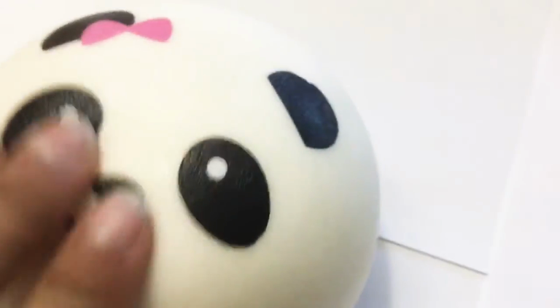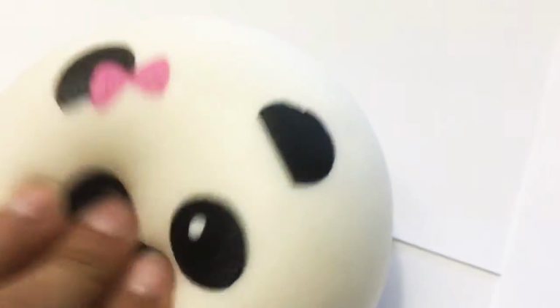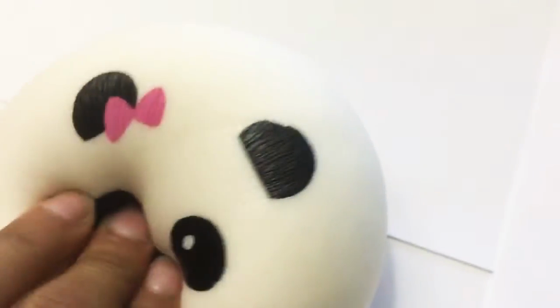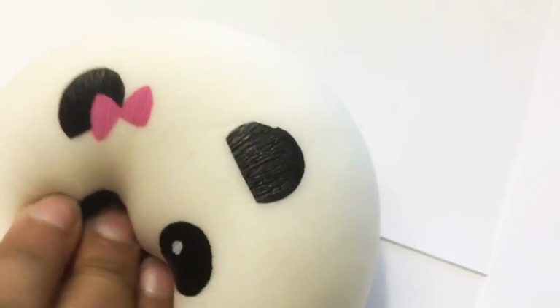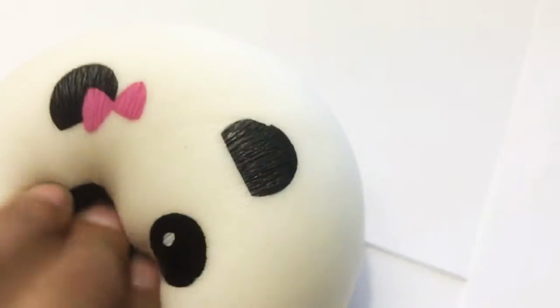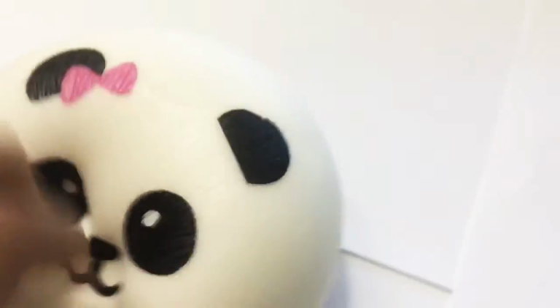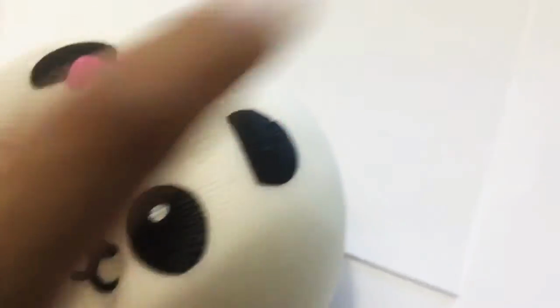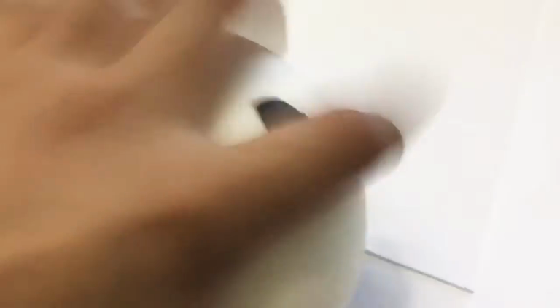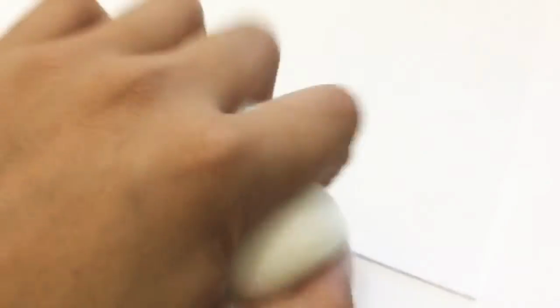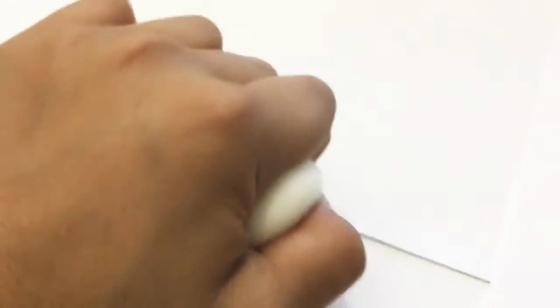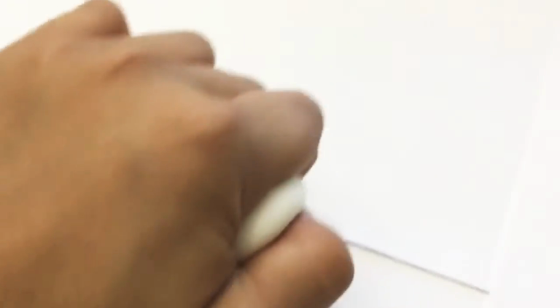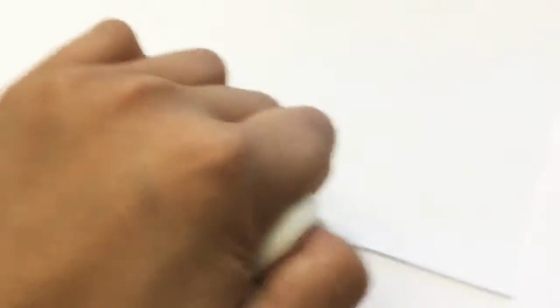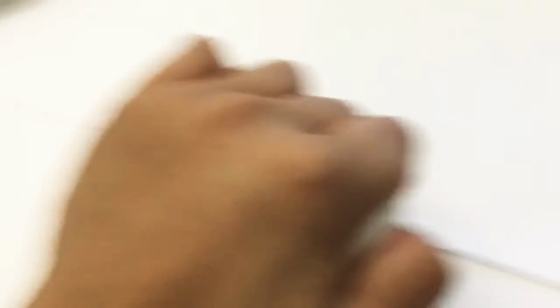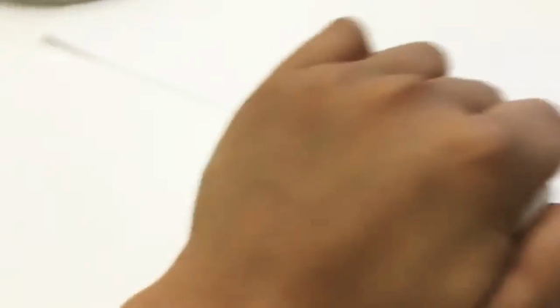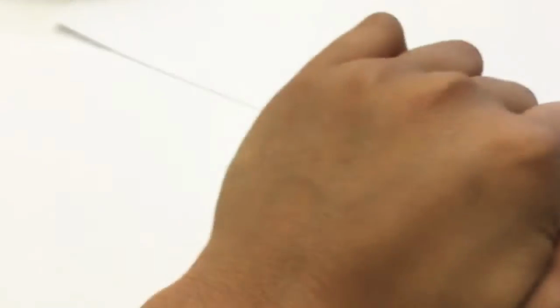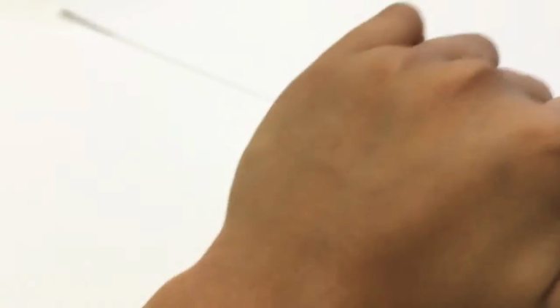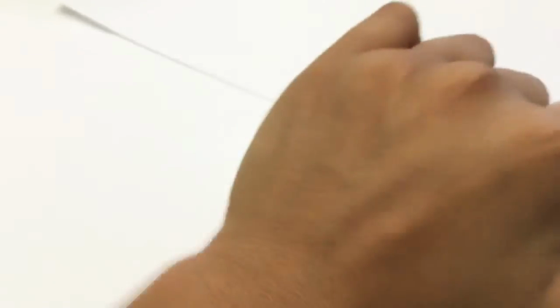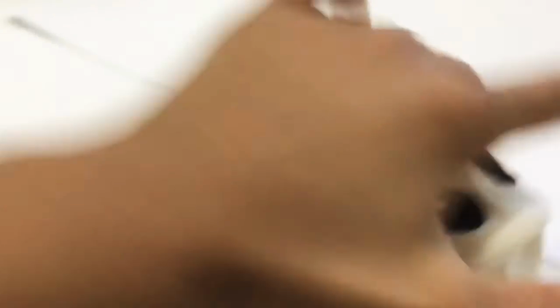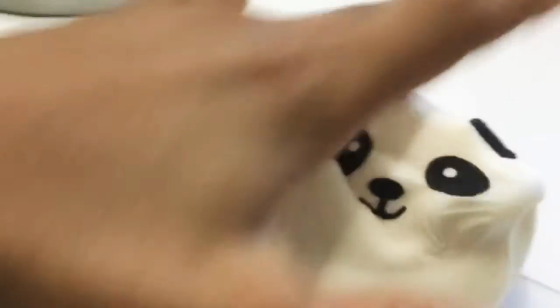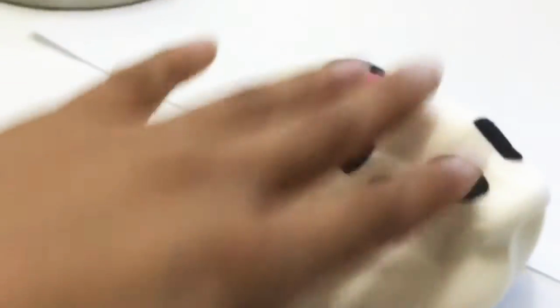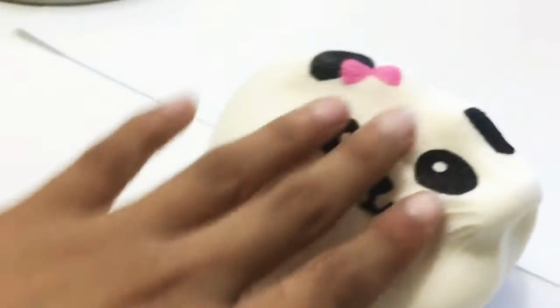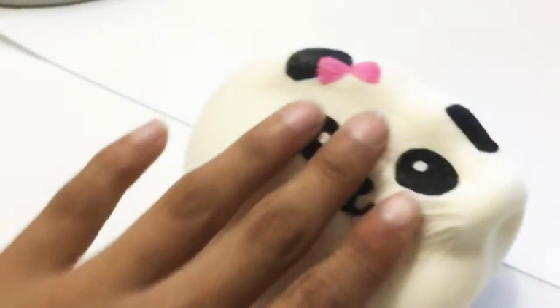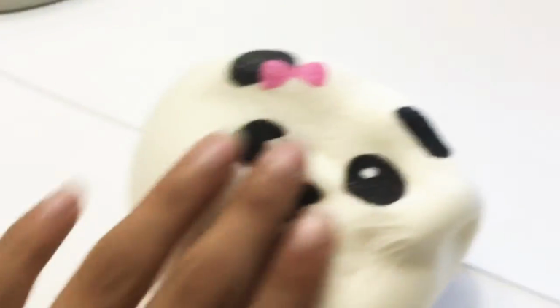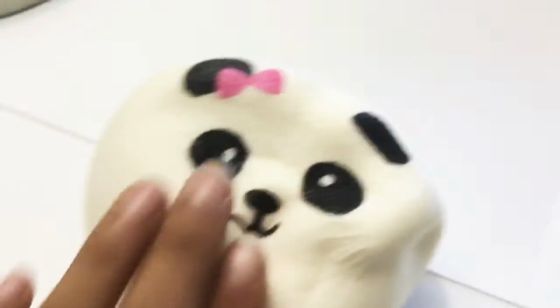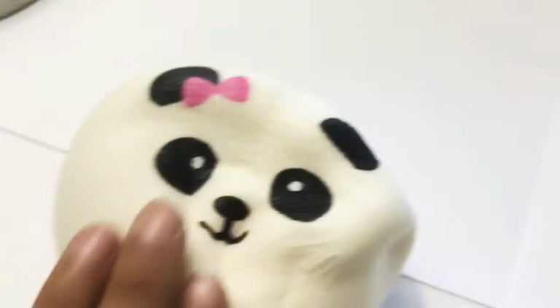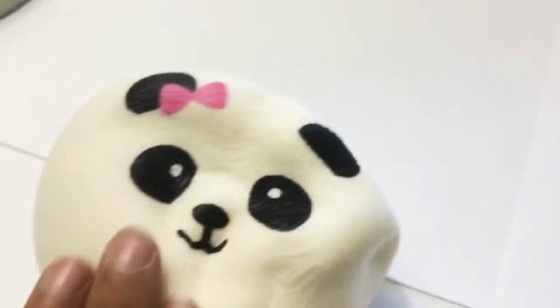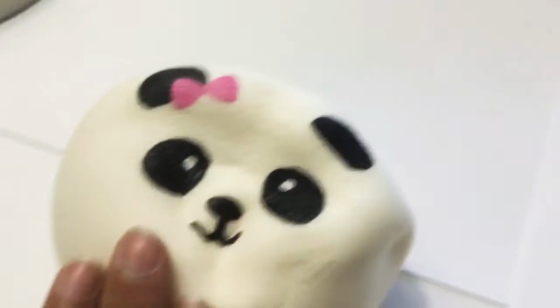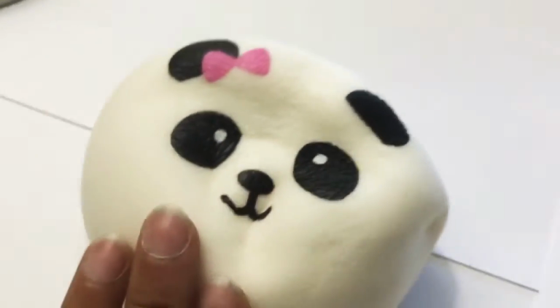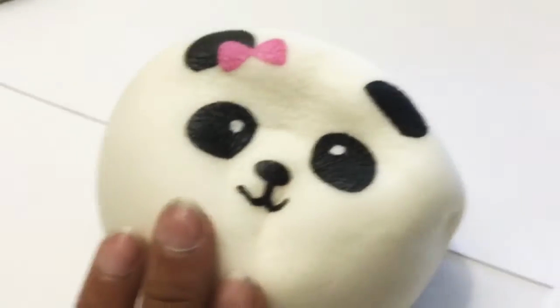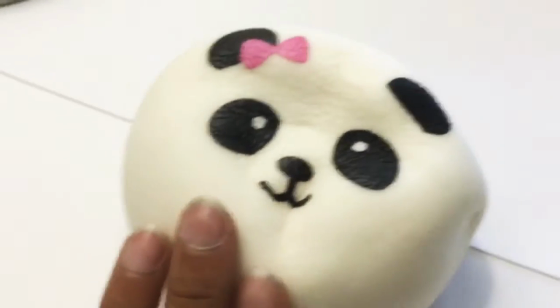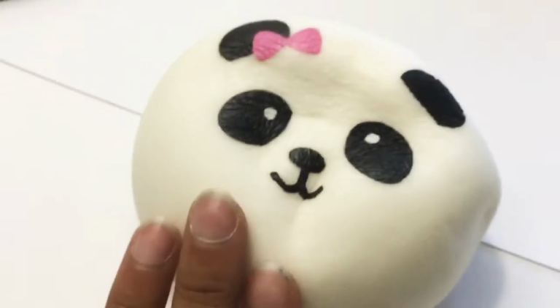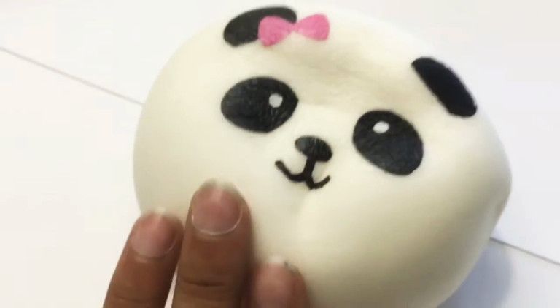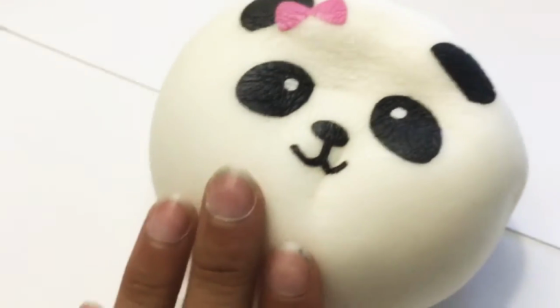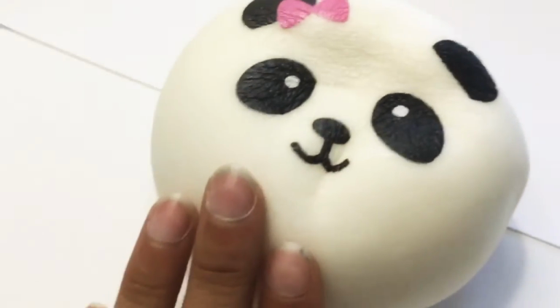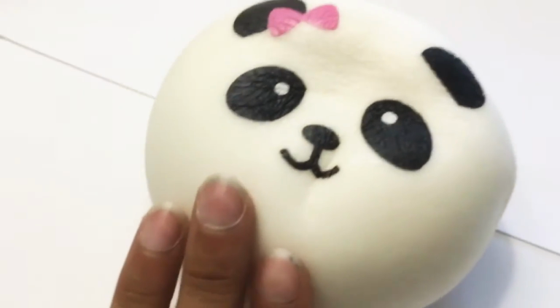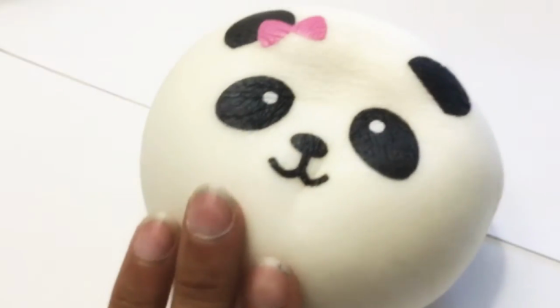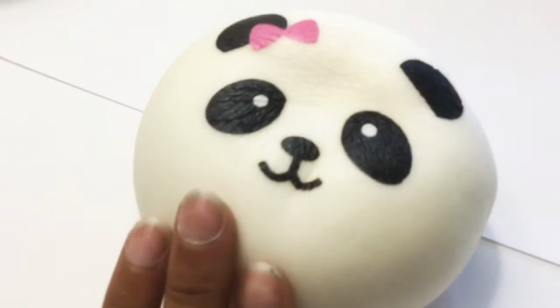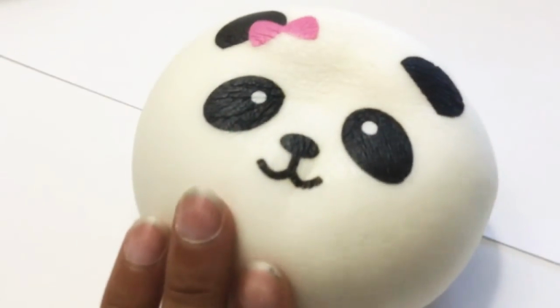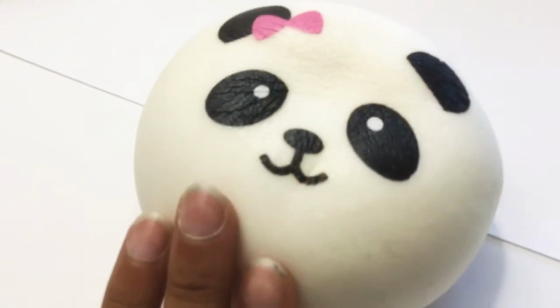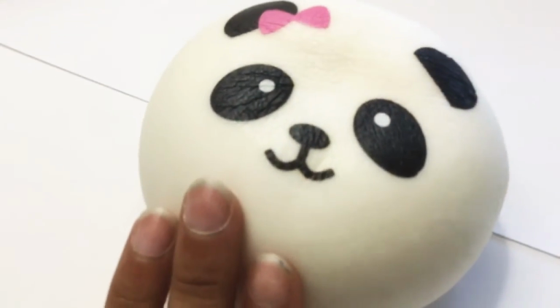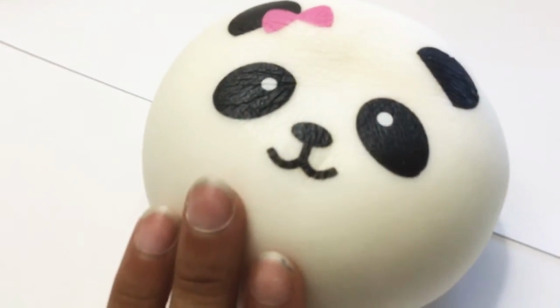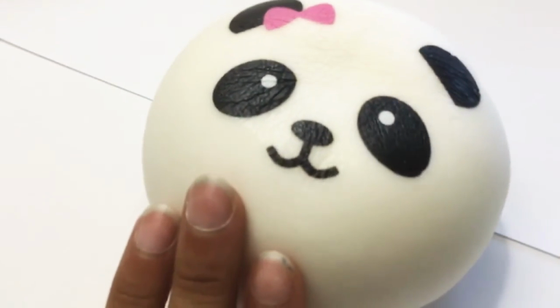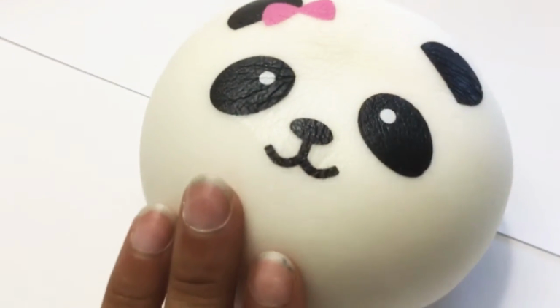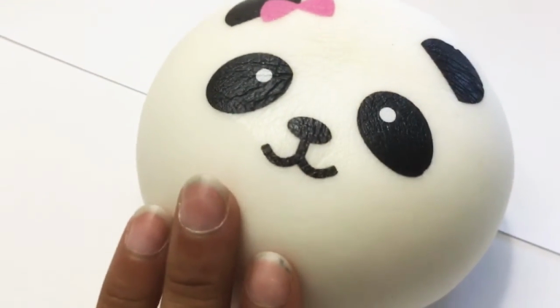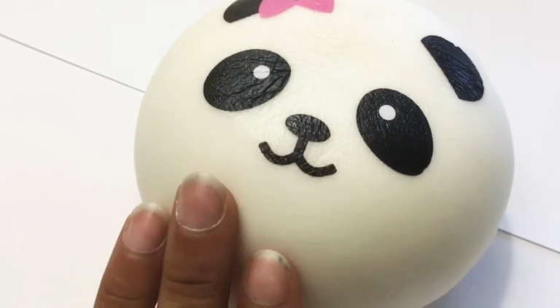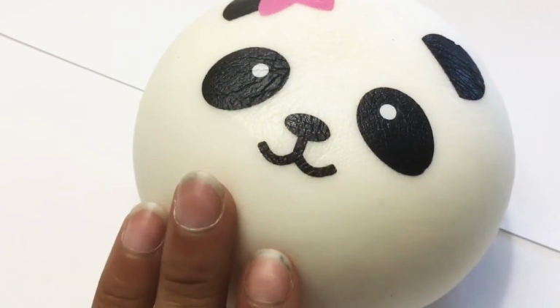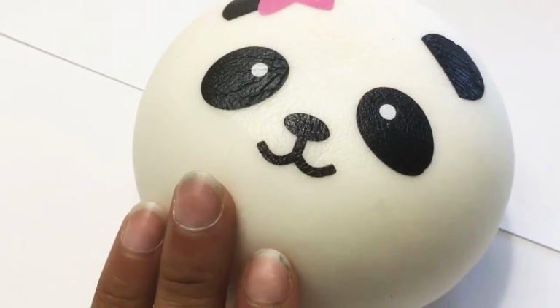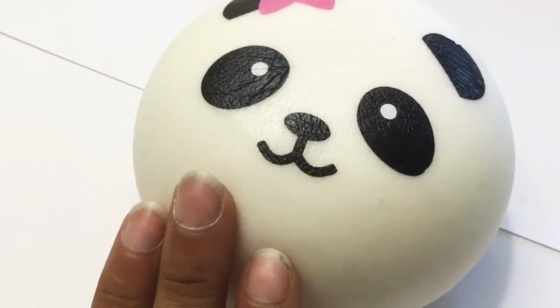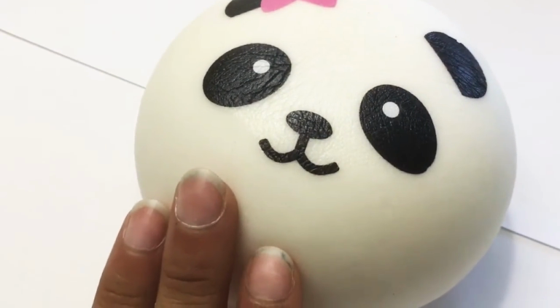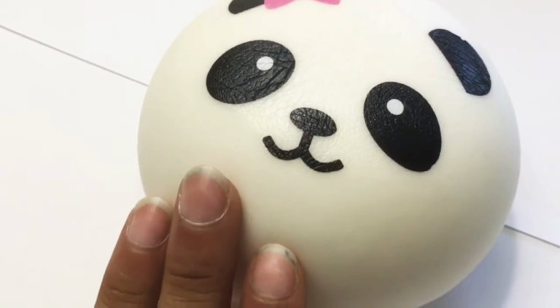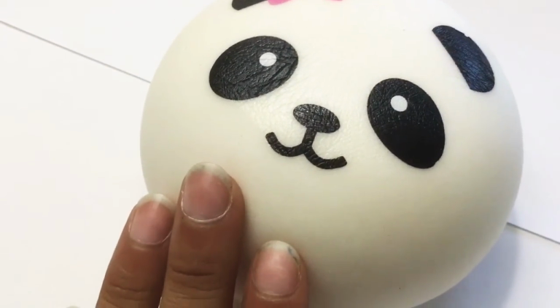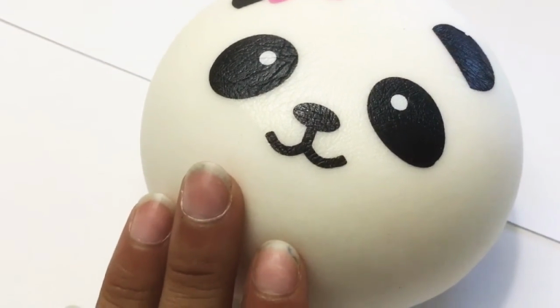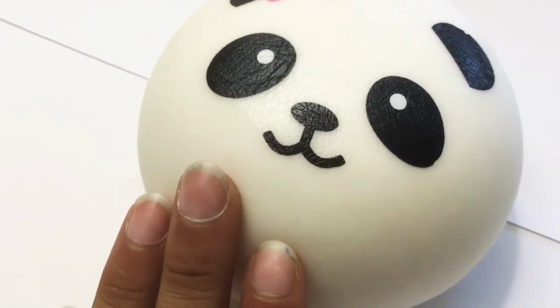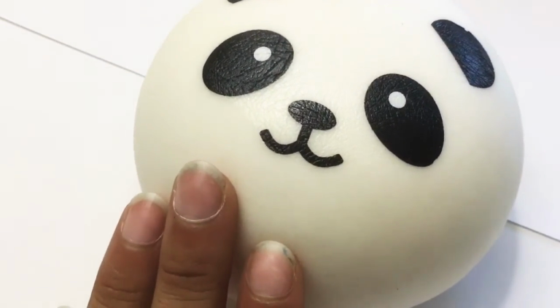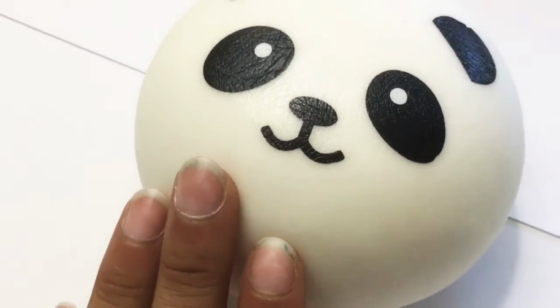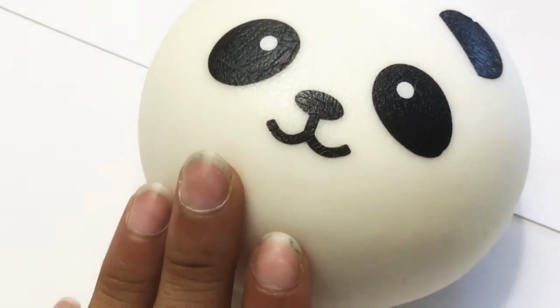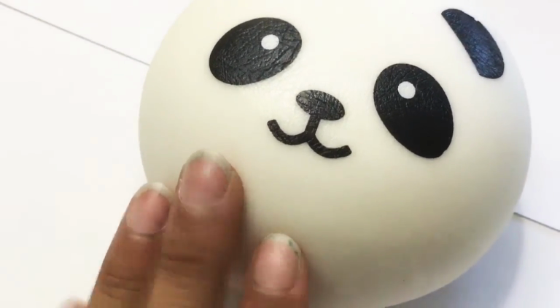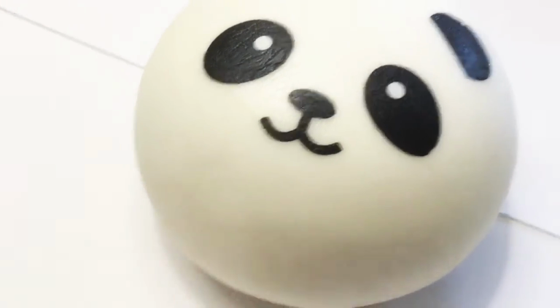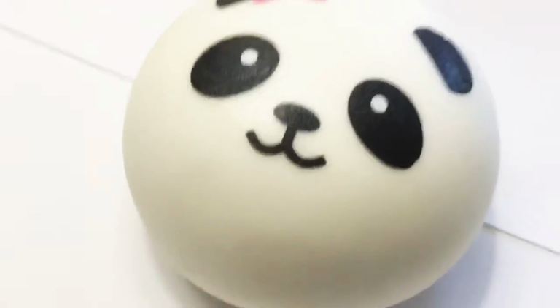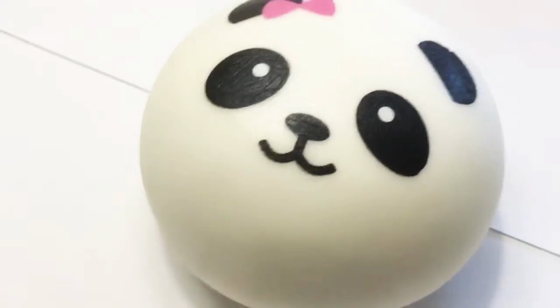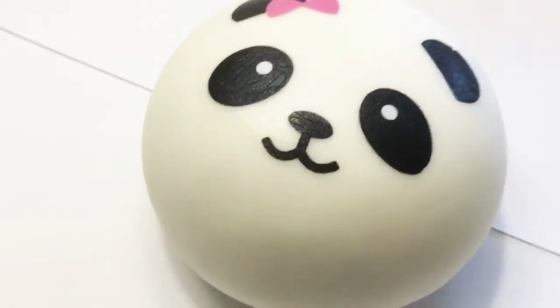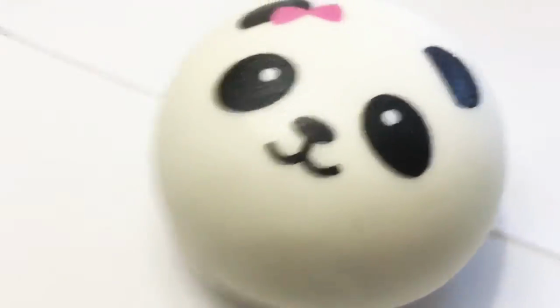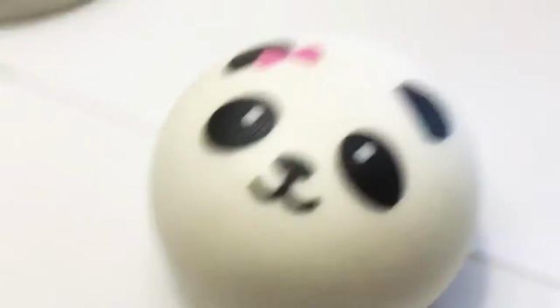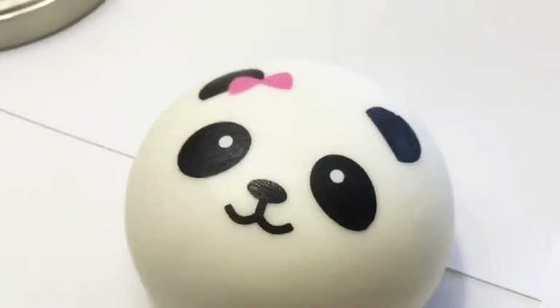Panda bun squishy — not as slow rising as the other one but it's so good. Don't look at my nails.